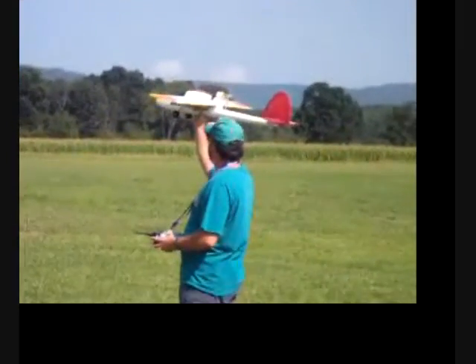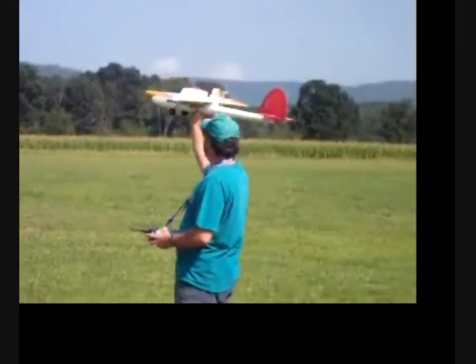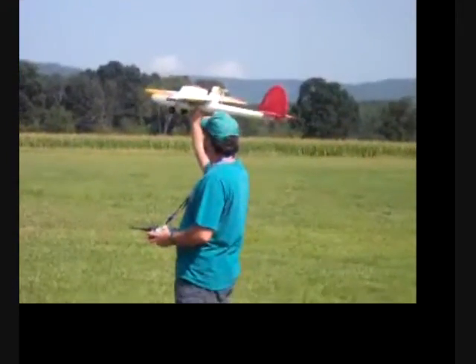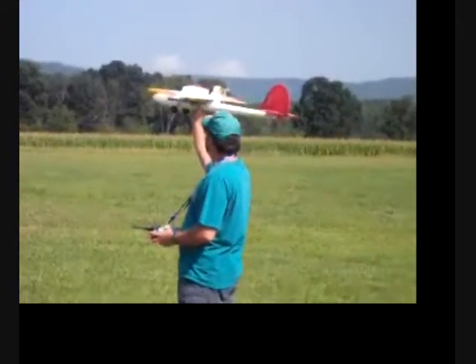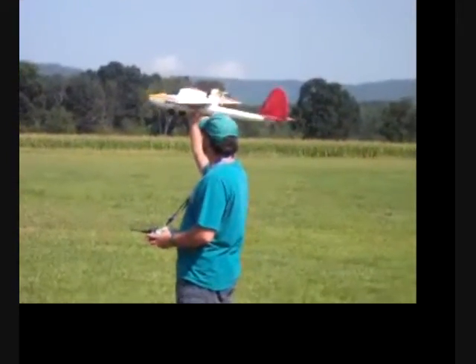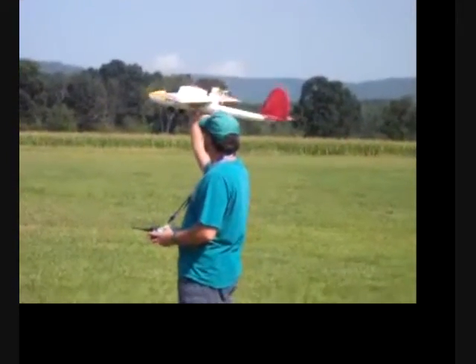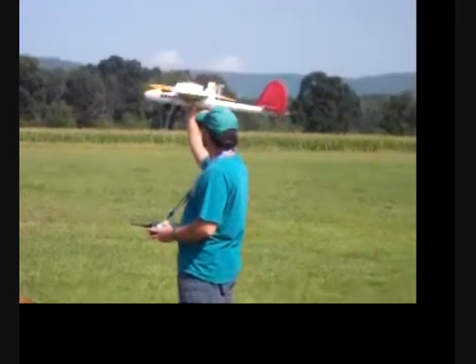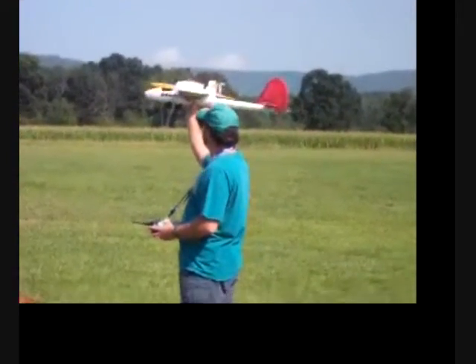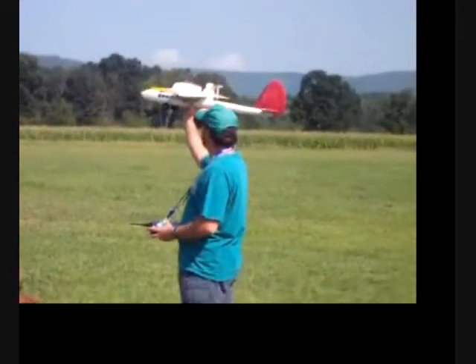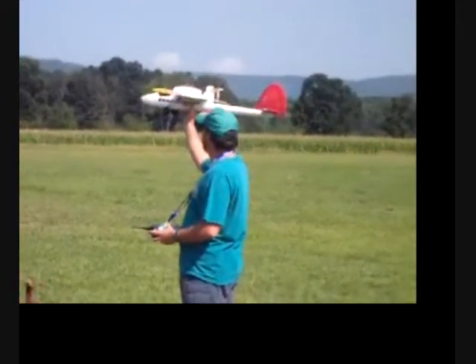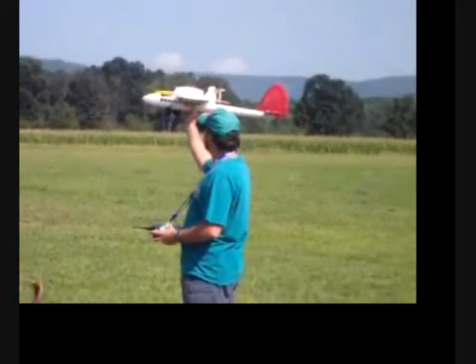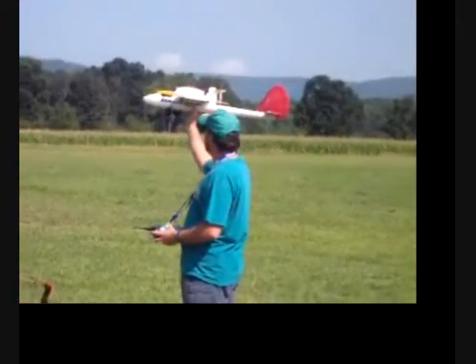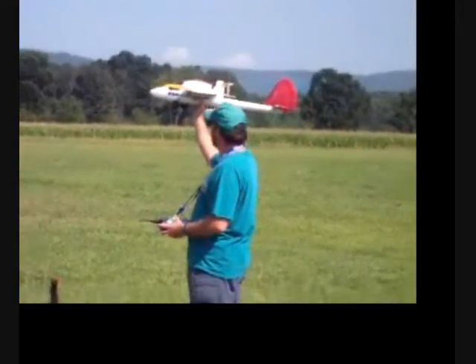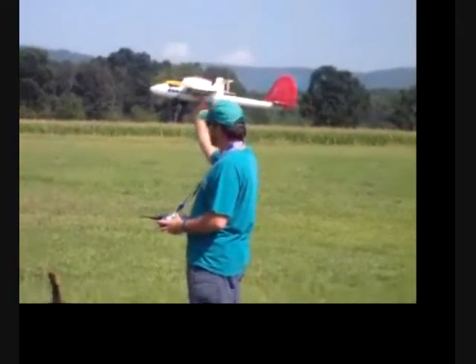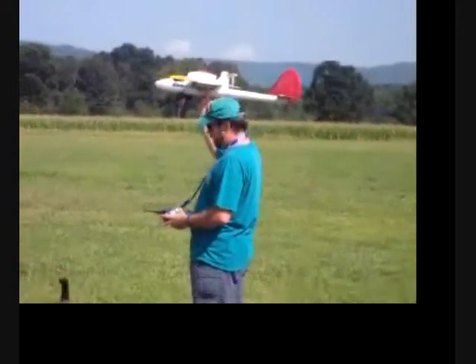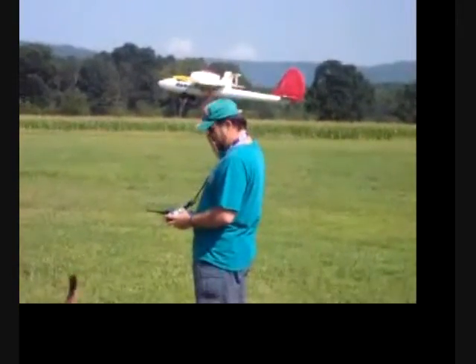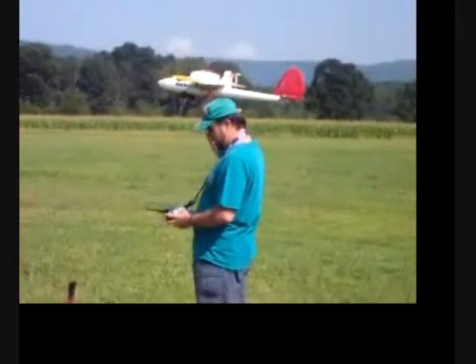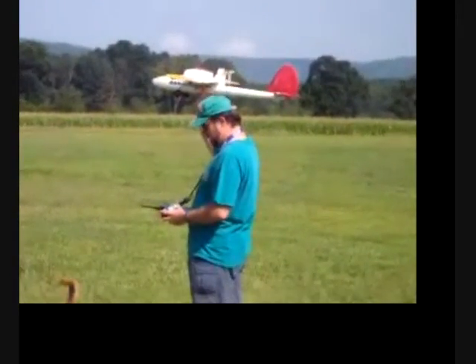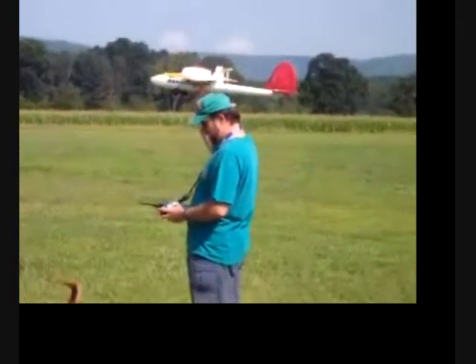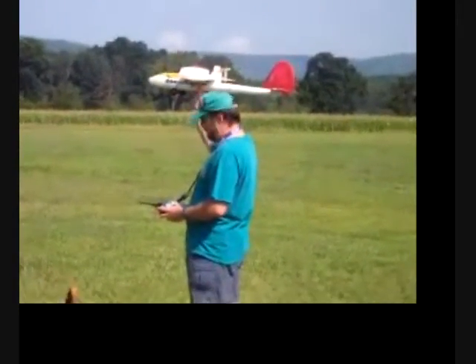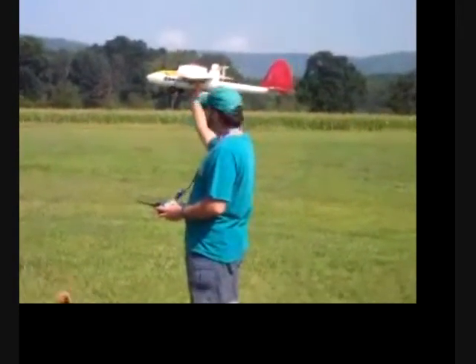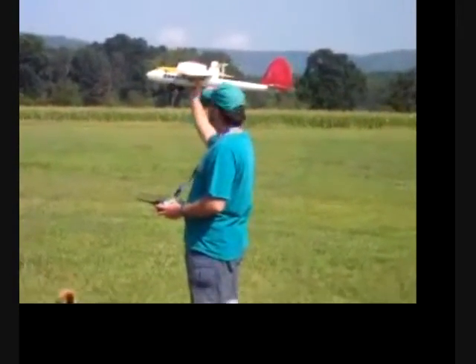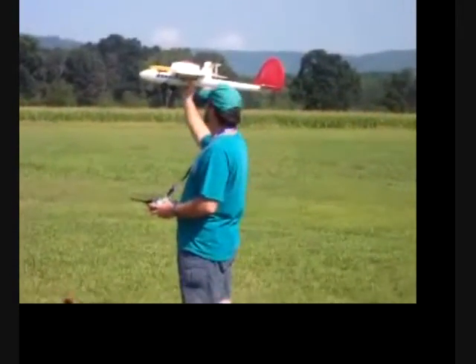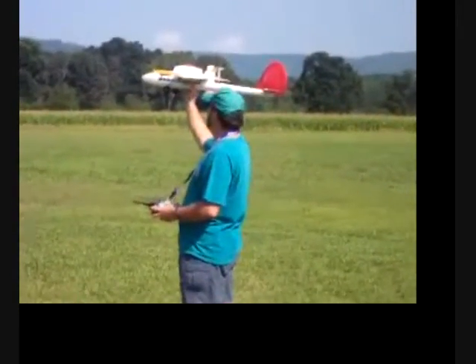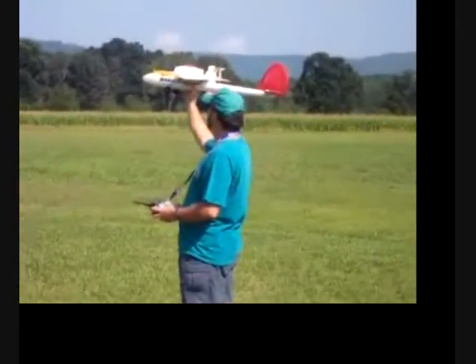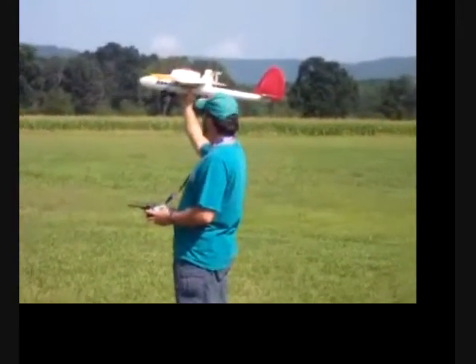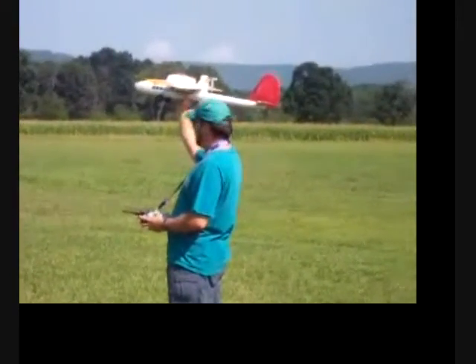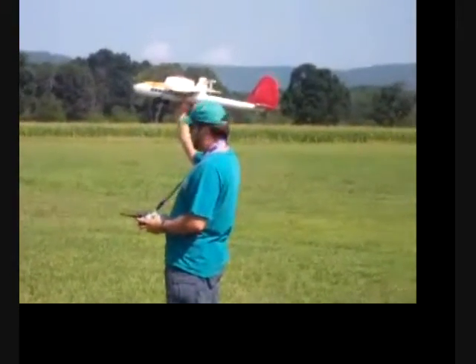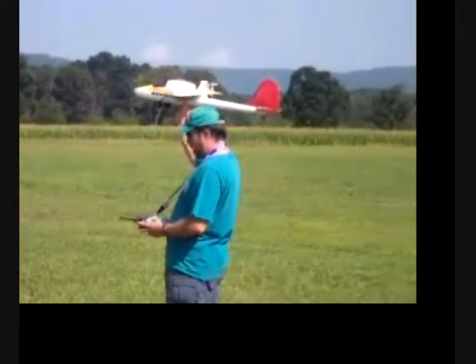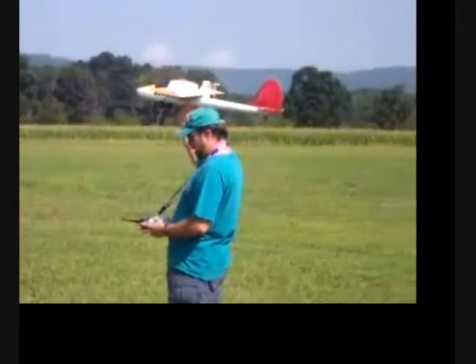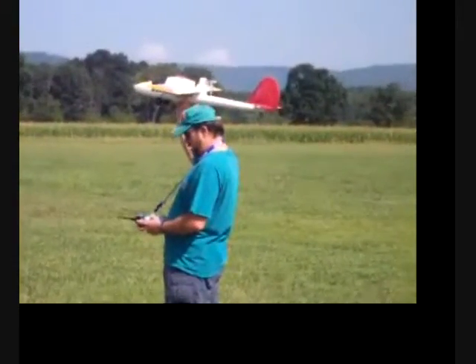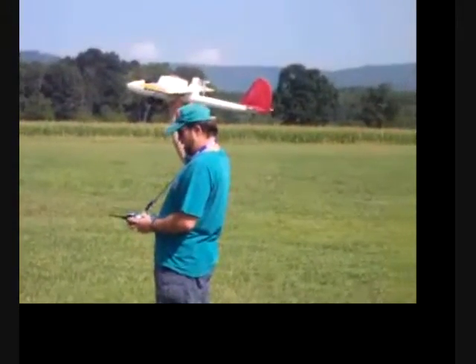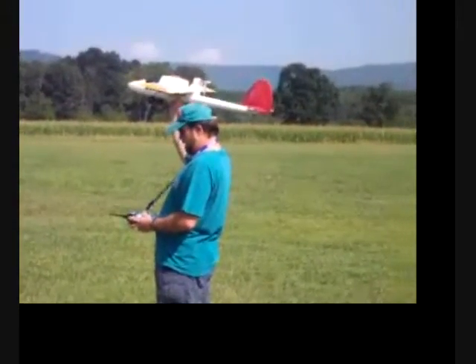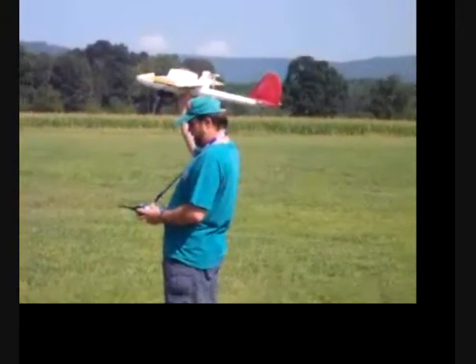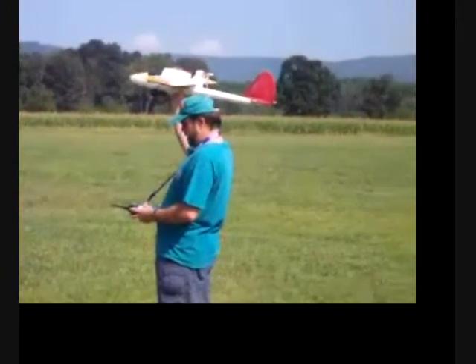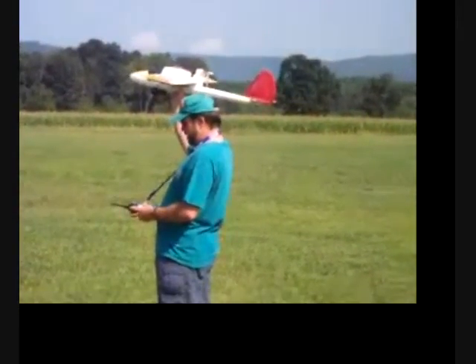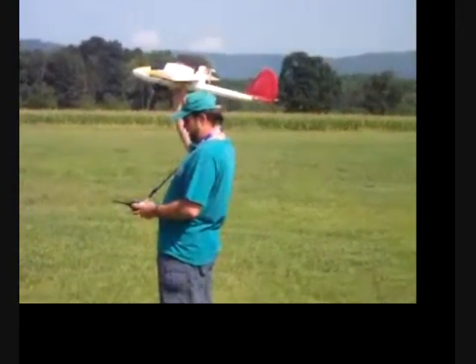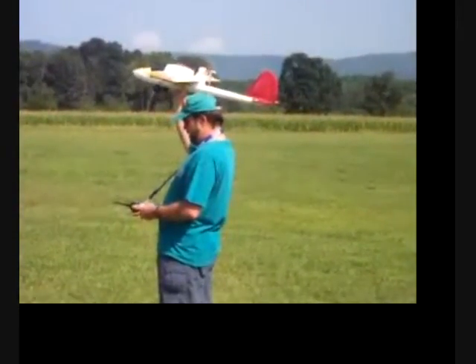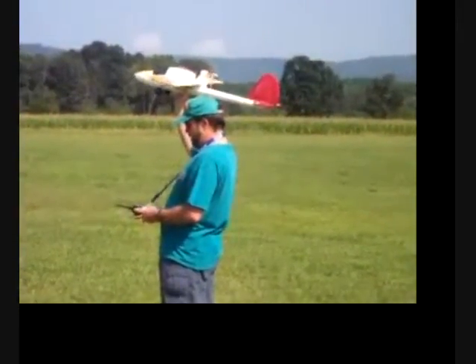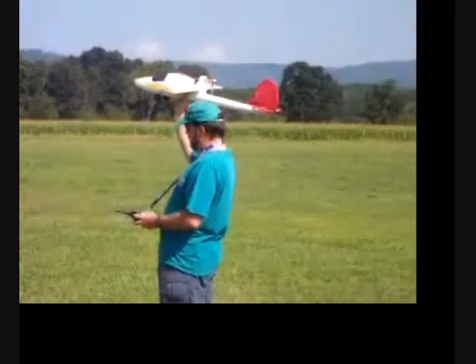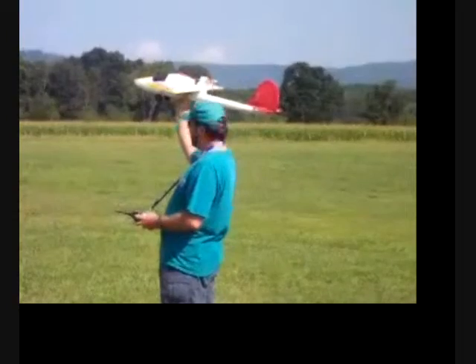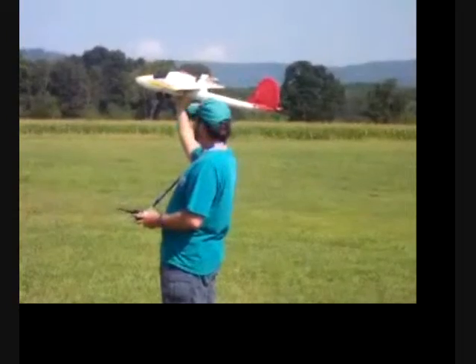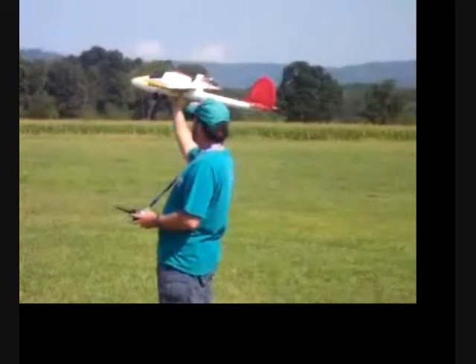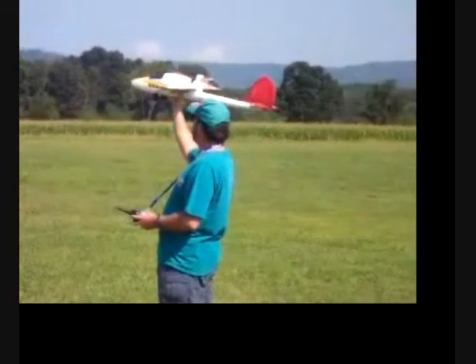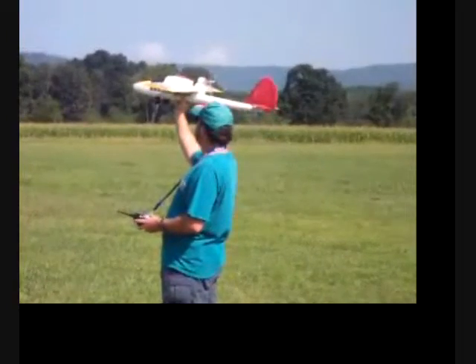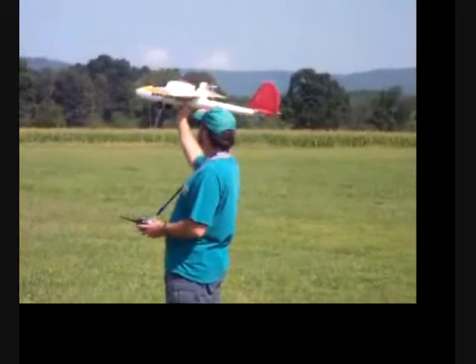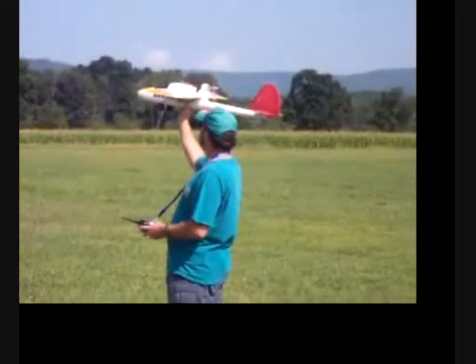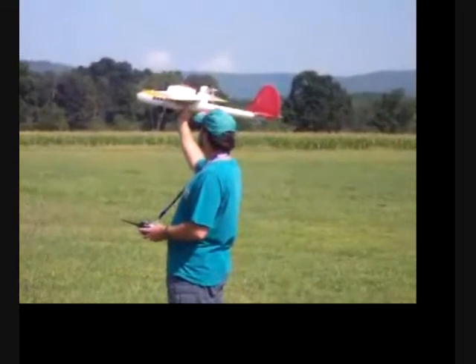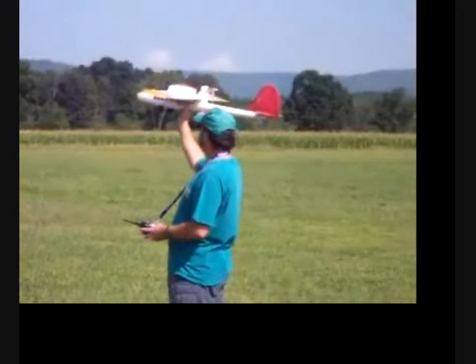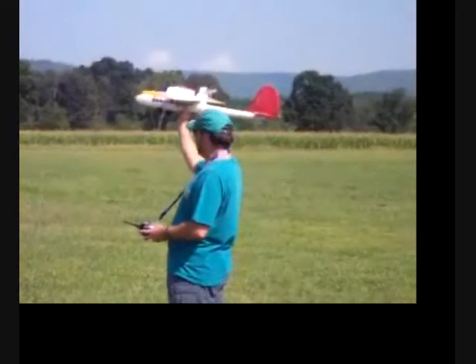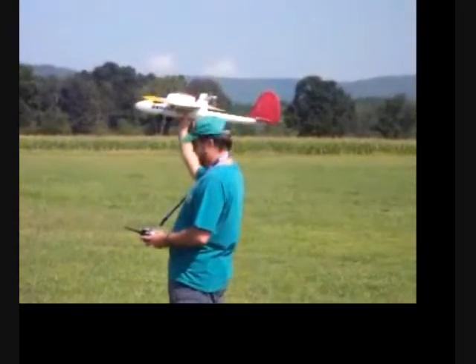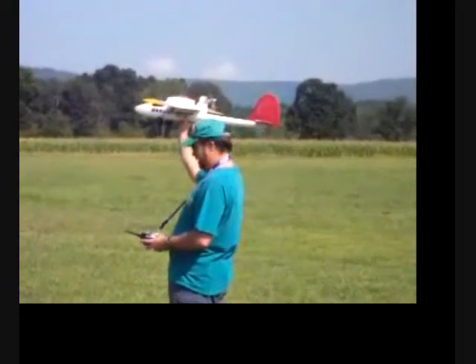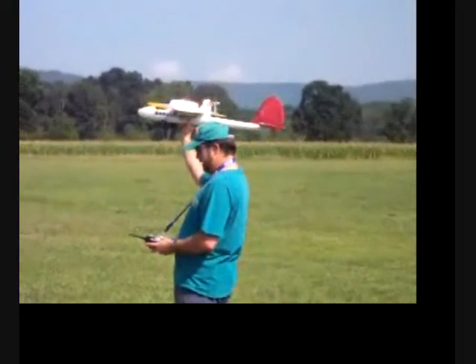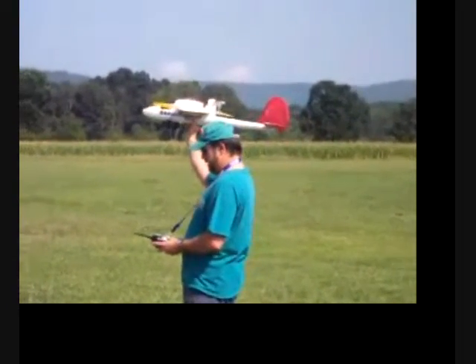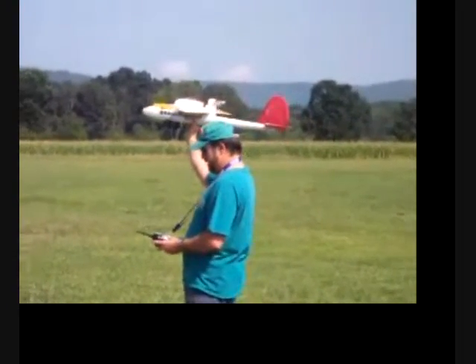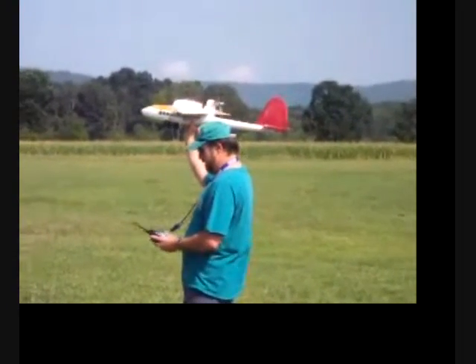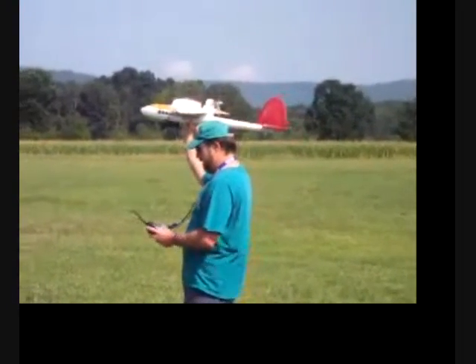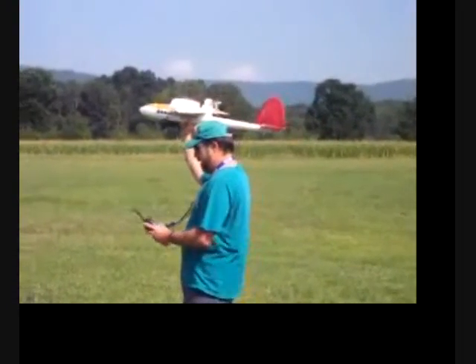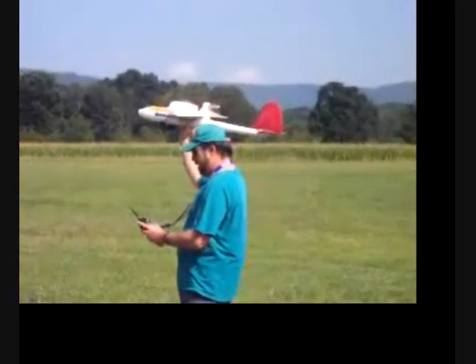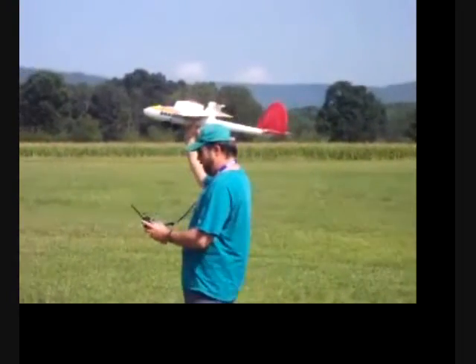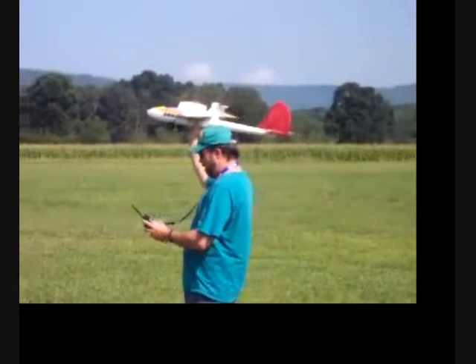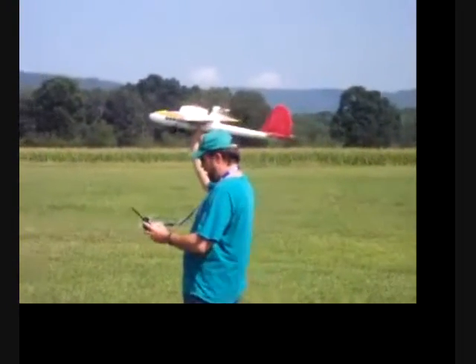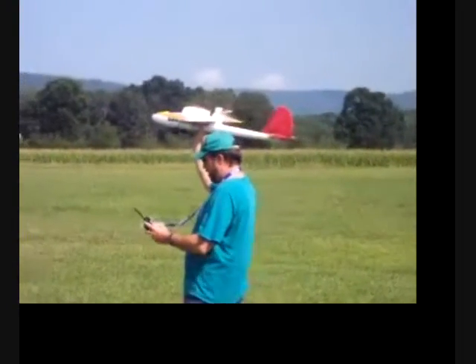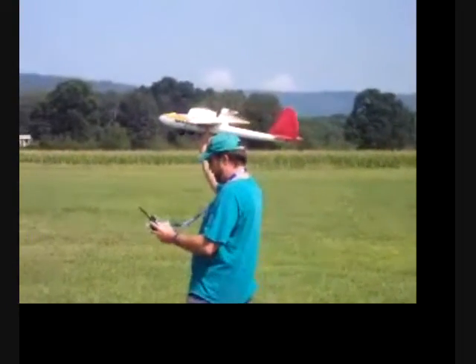Okay, here we go with the wild hawk, the modified wing, 39 inches — and here we're on.